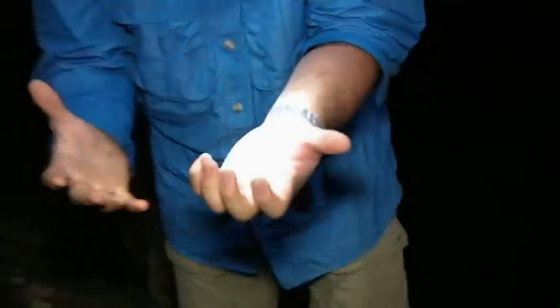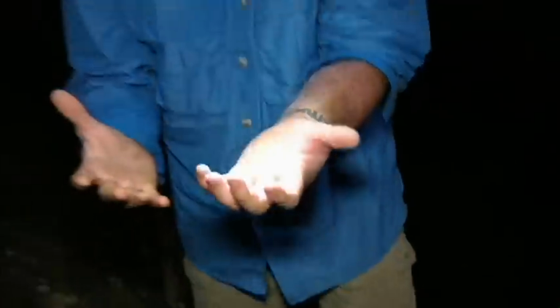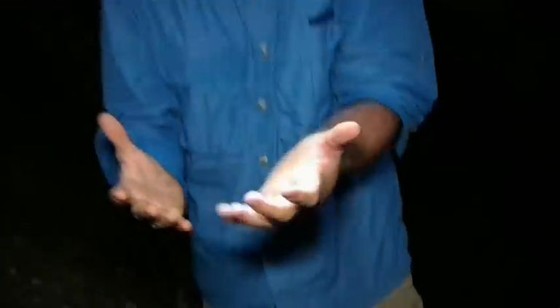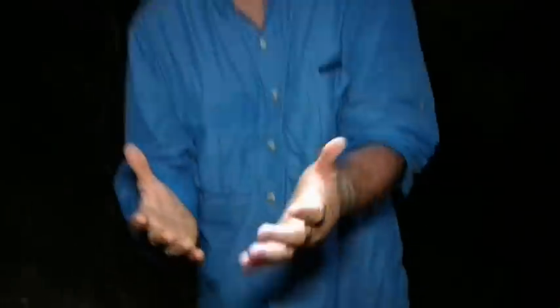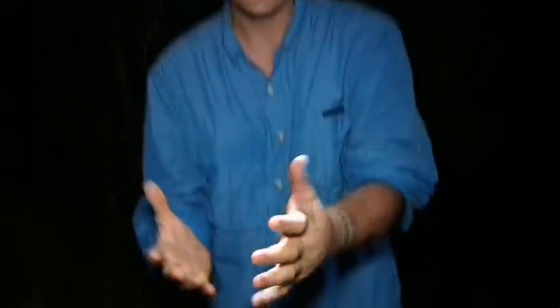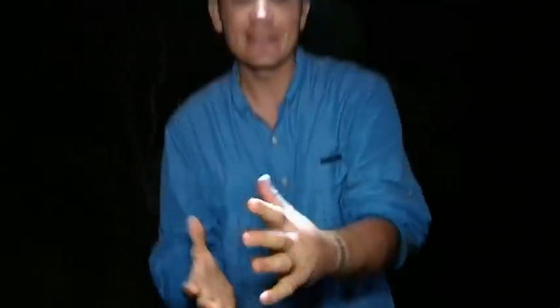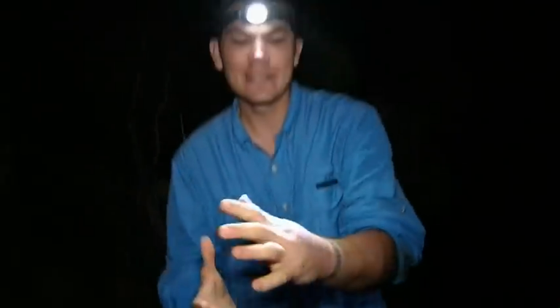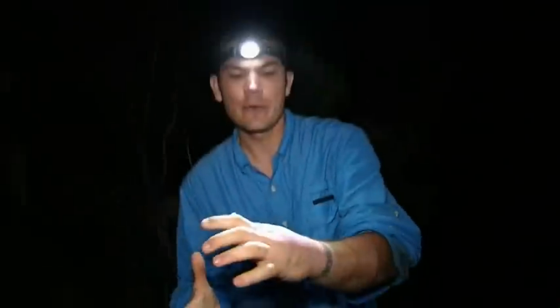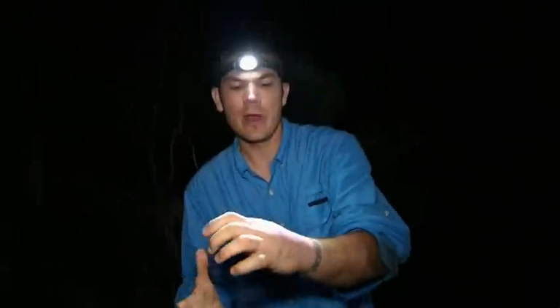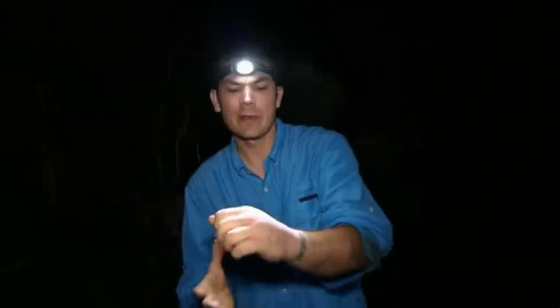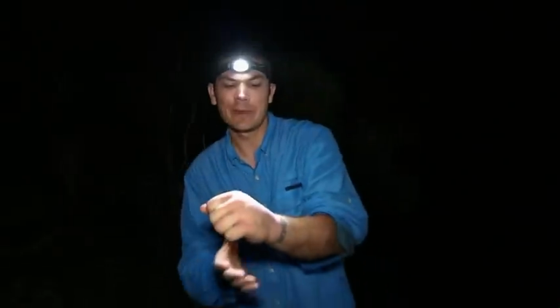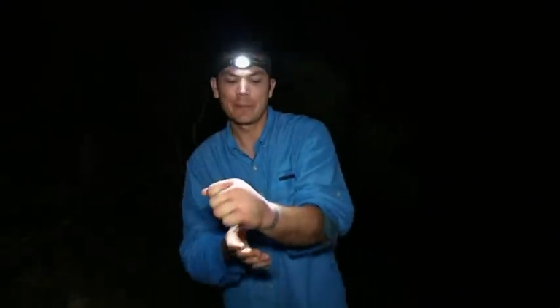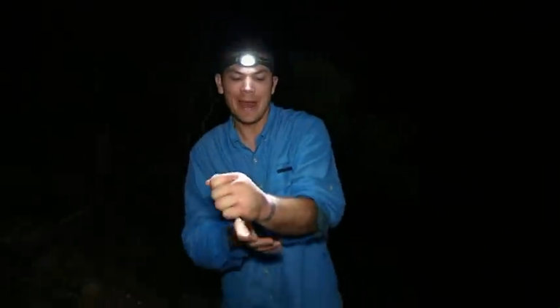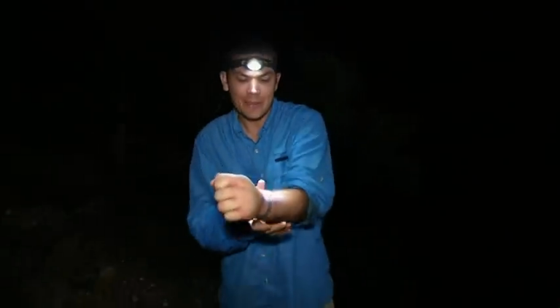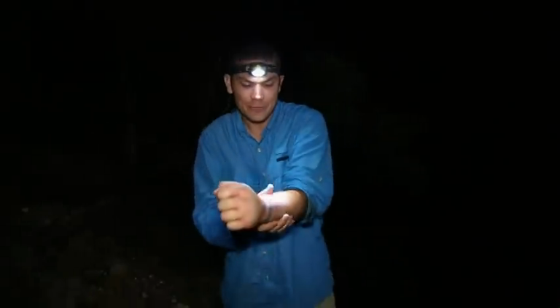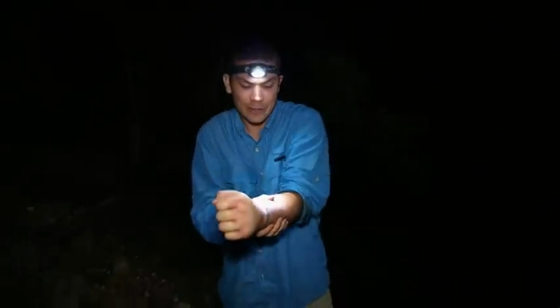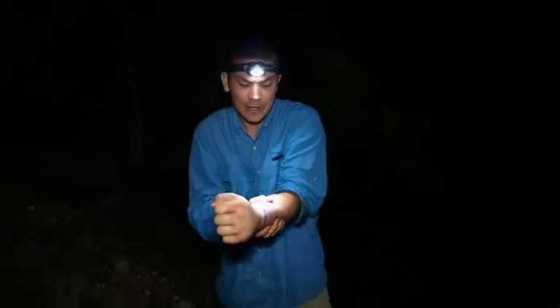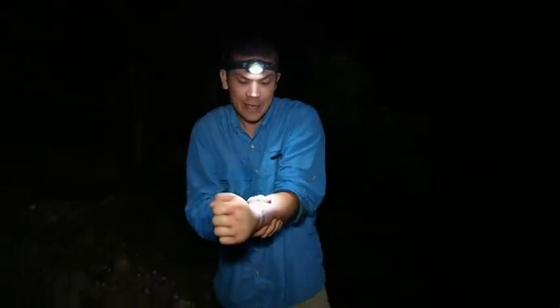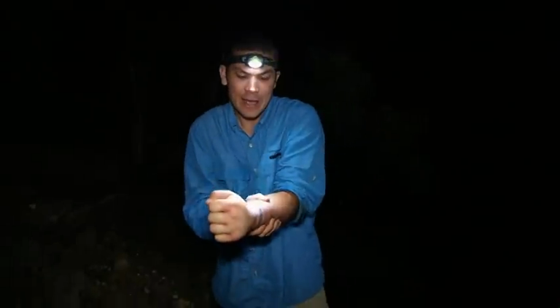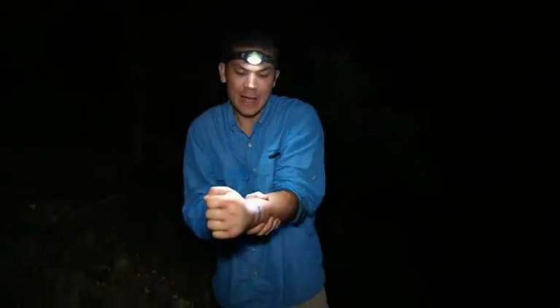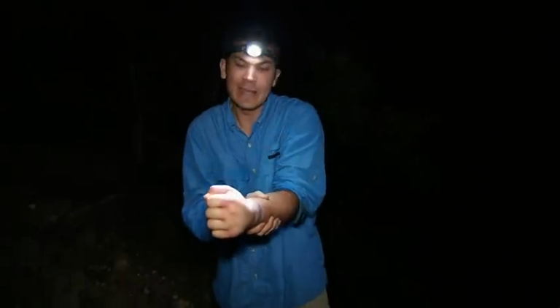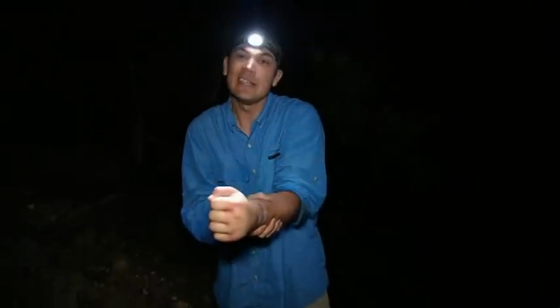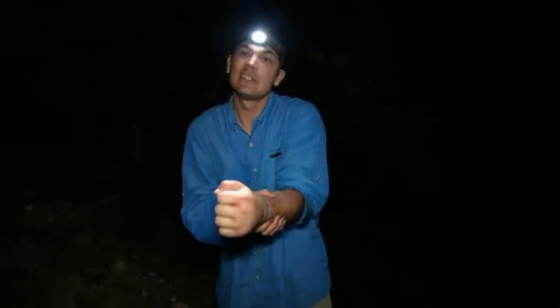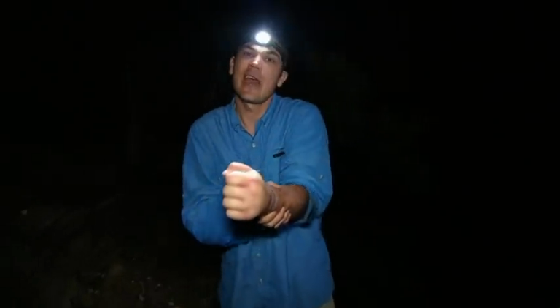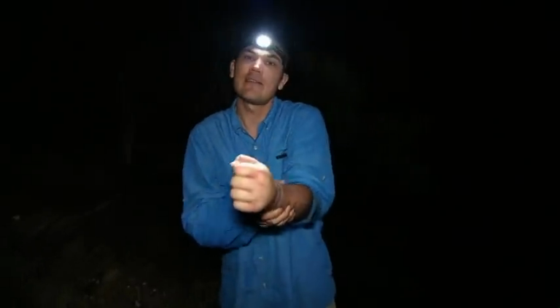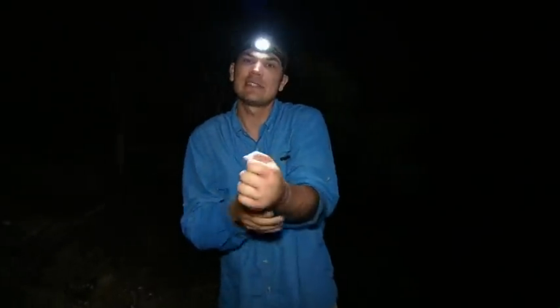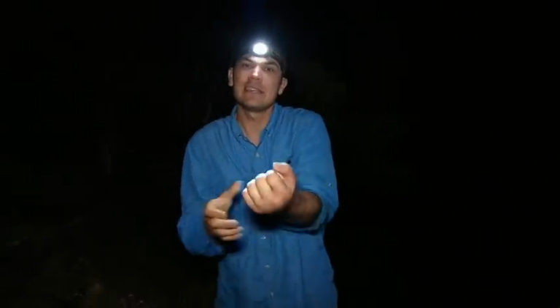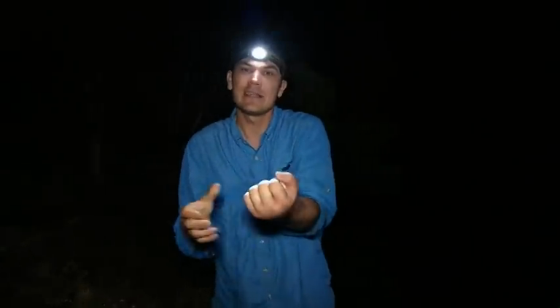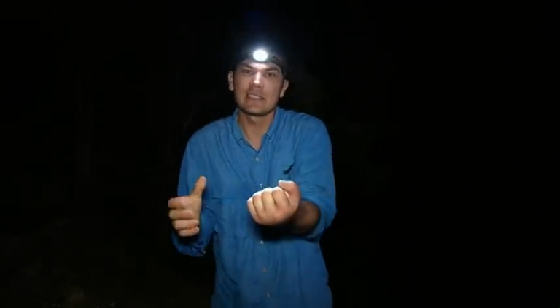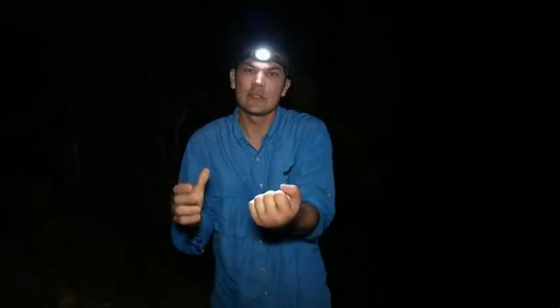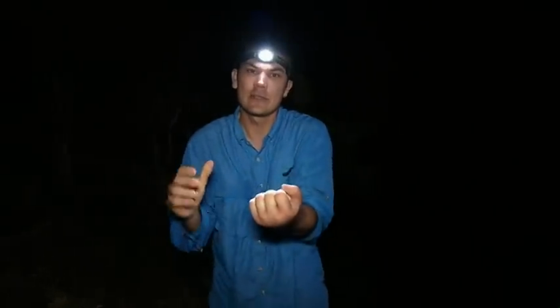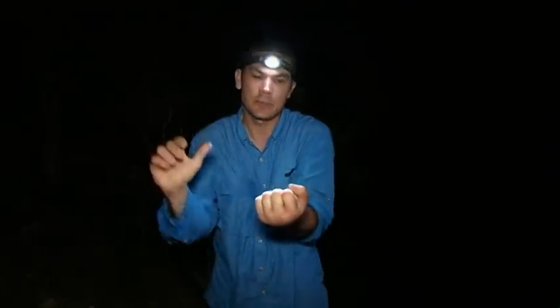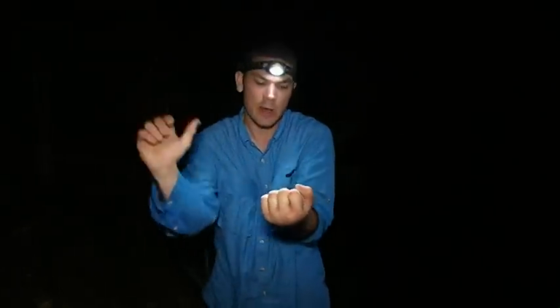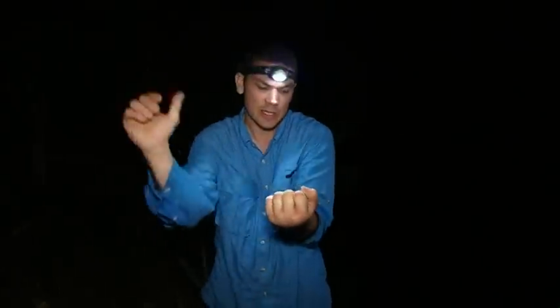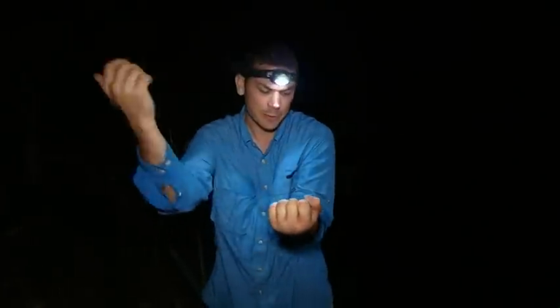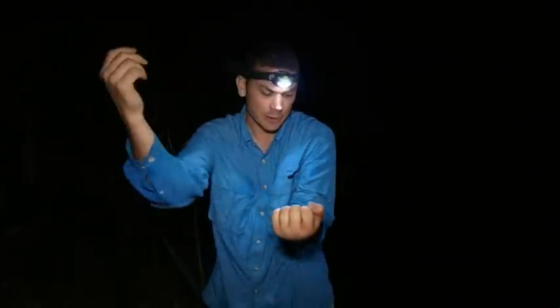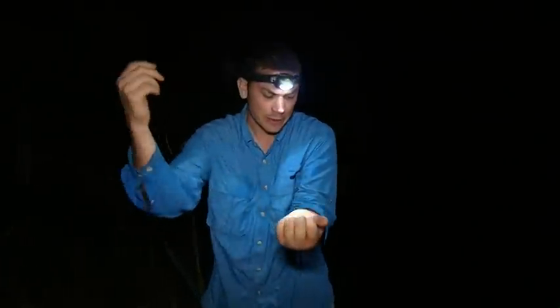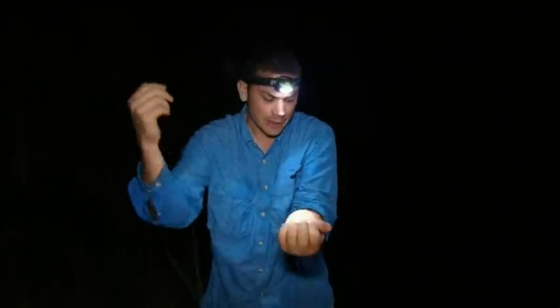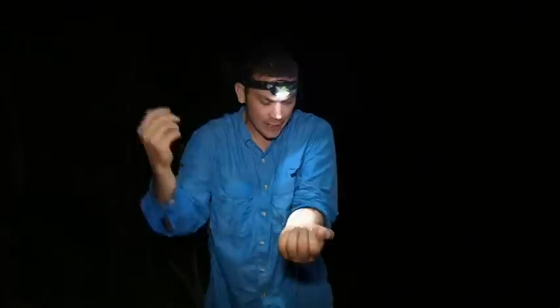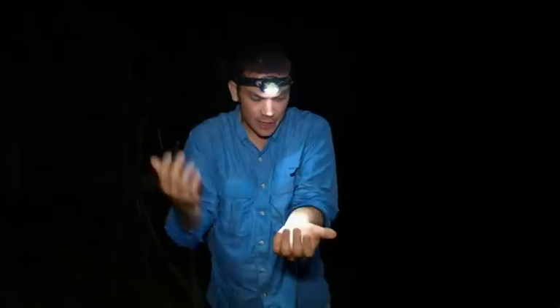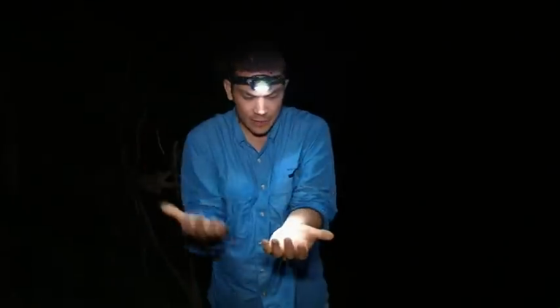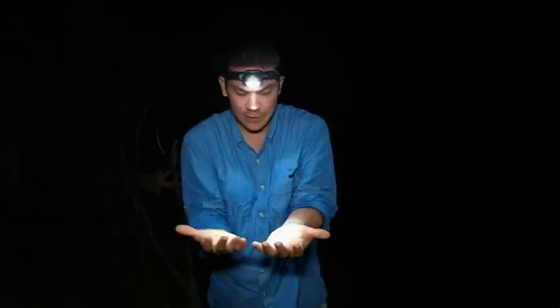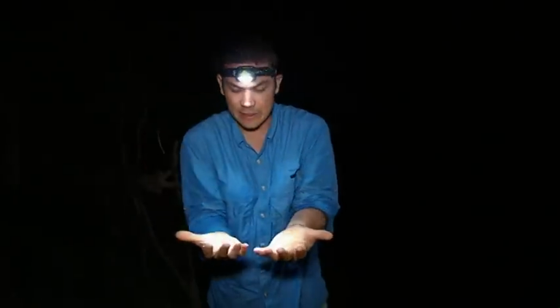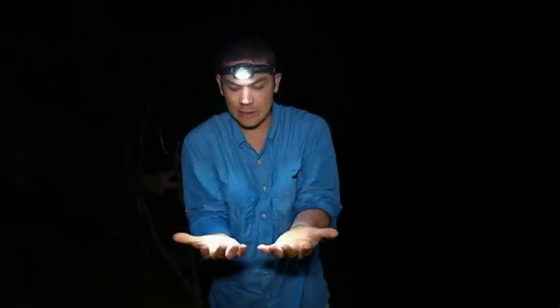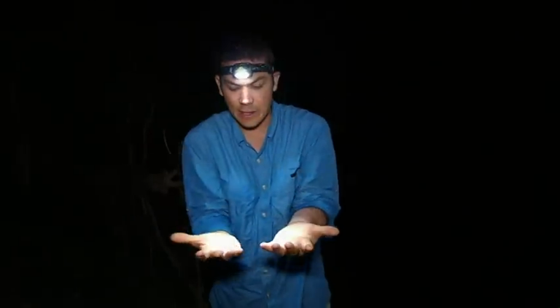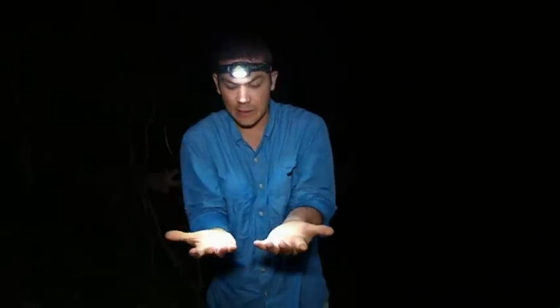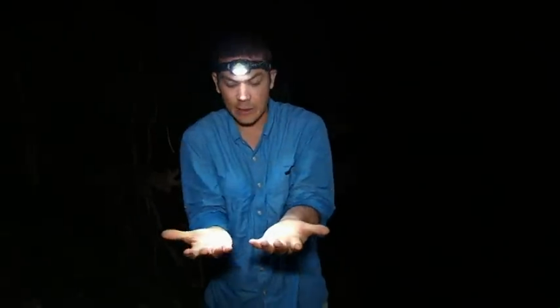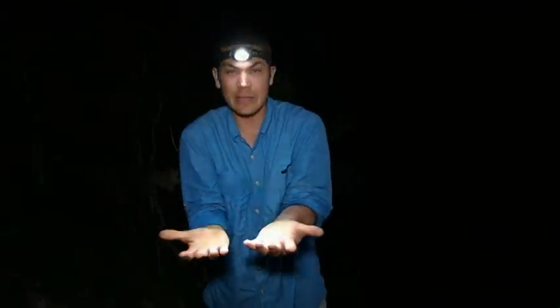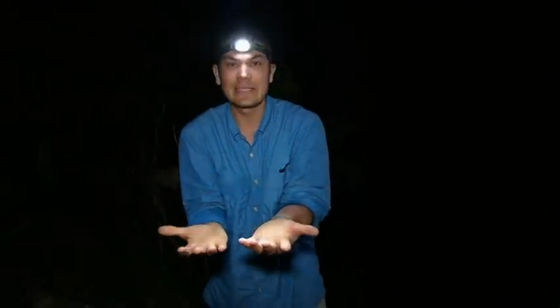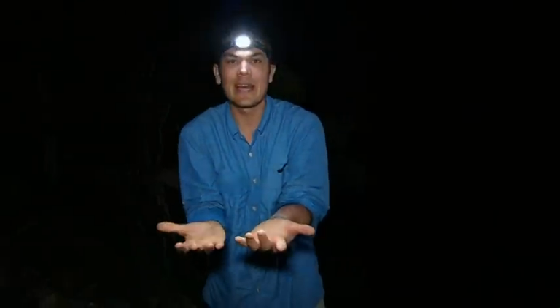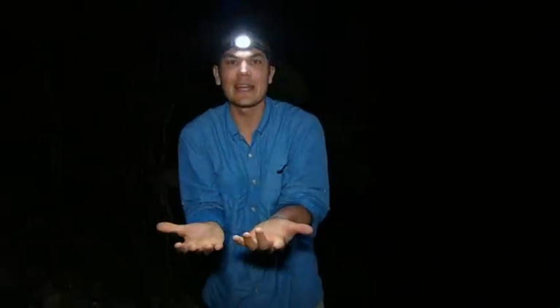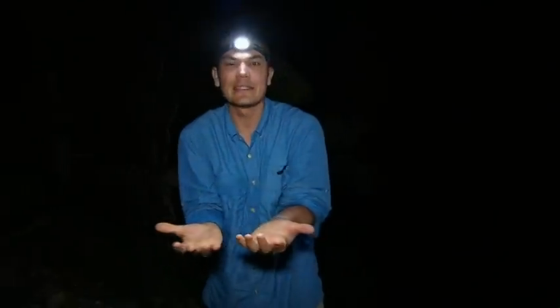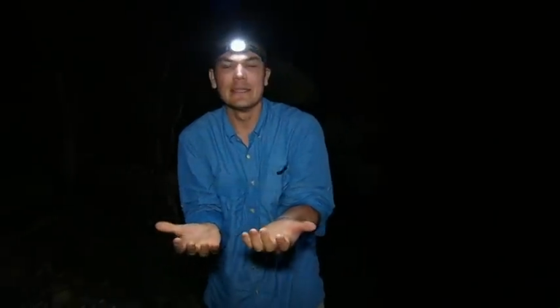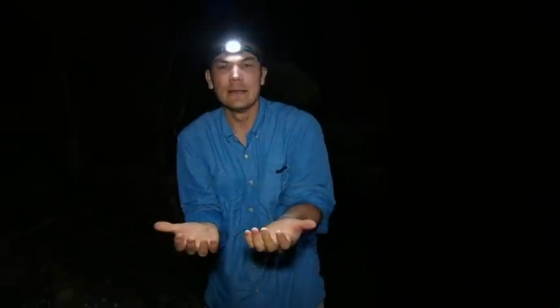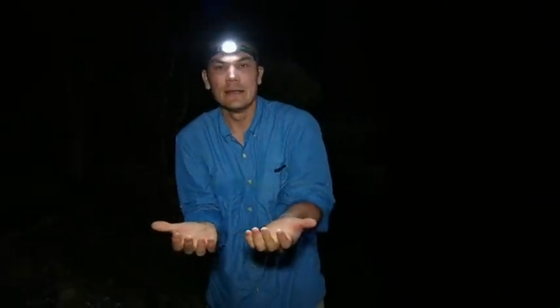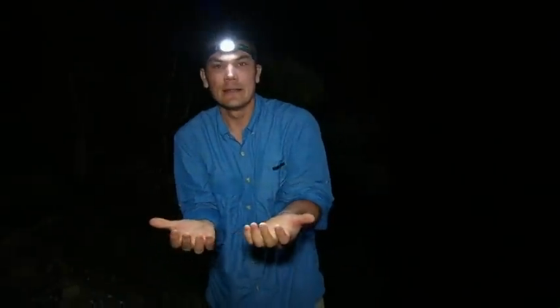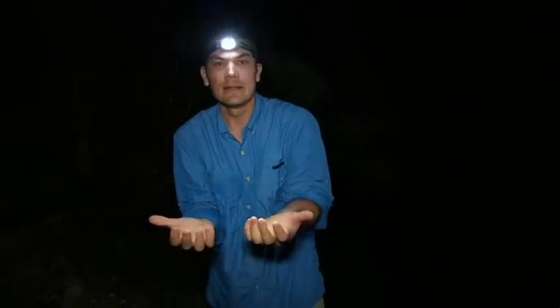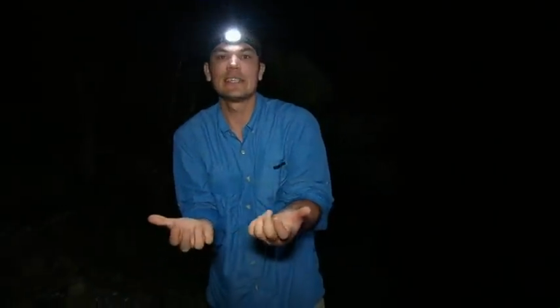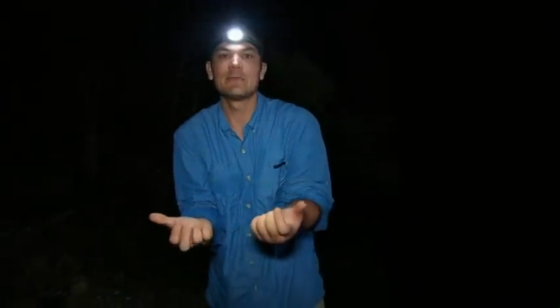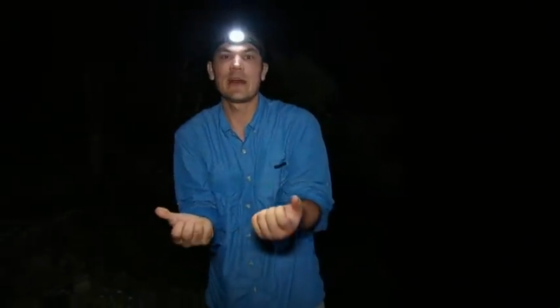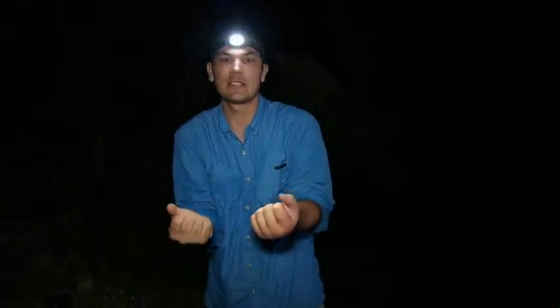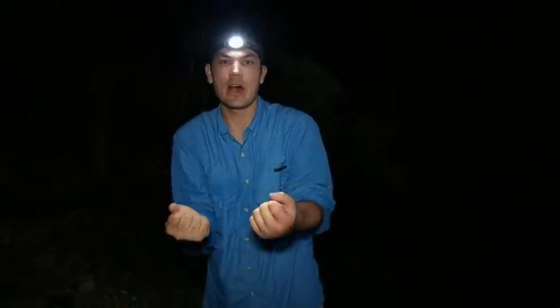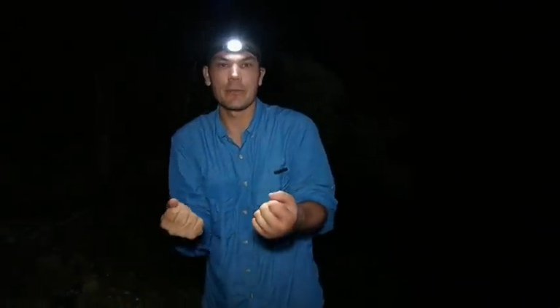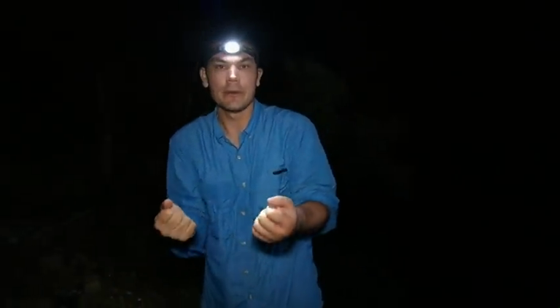My hand is incredibly painful. I need to have it seen as soon as possible. This is clearly not a stunt — this is my job.